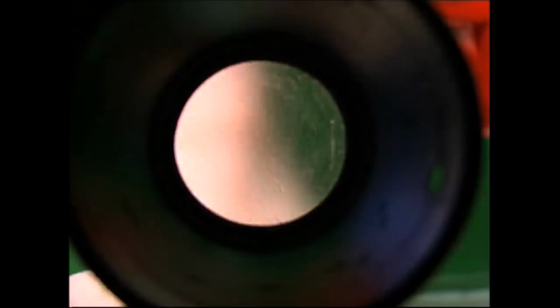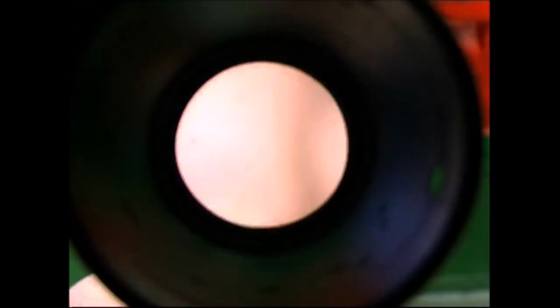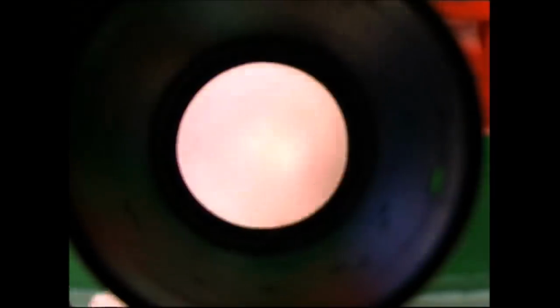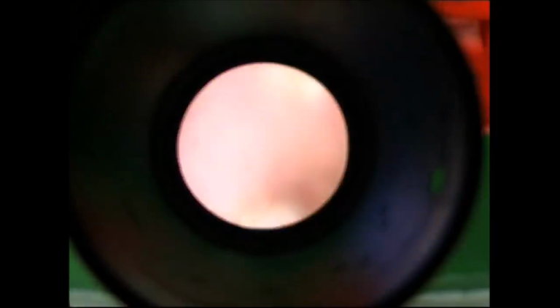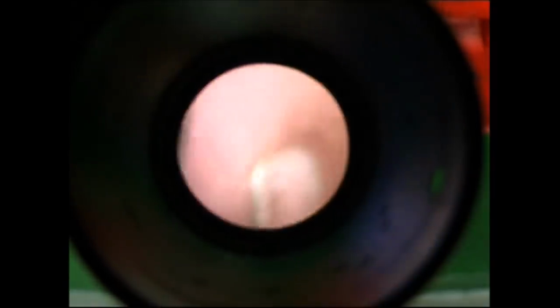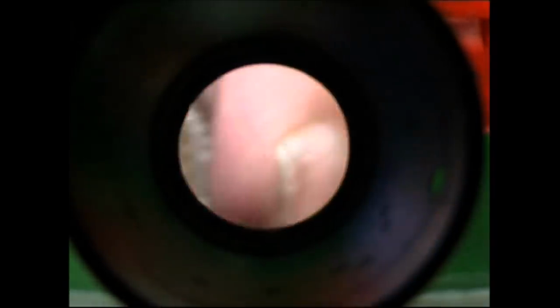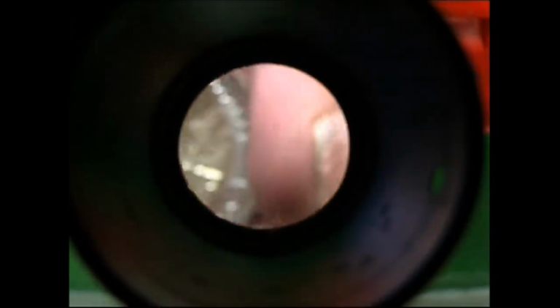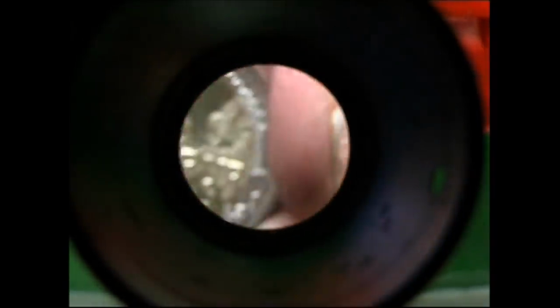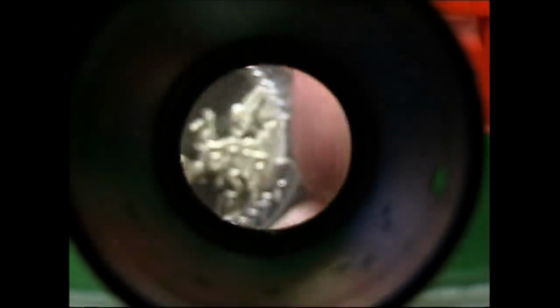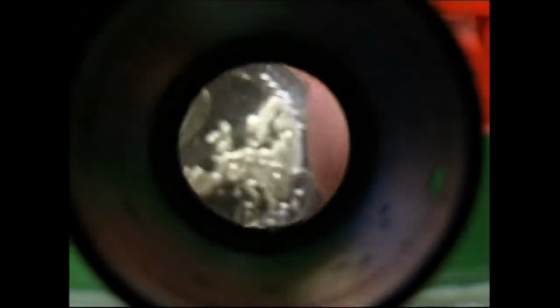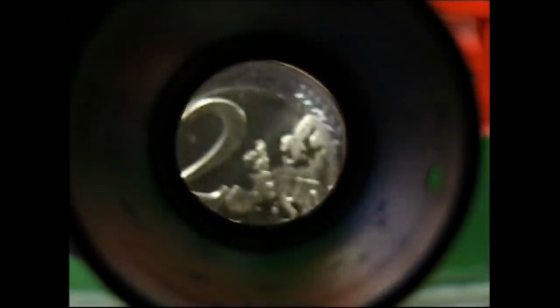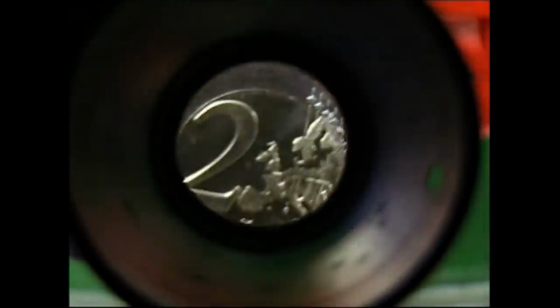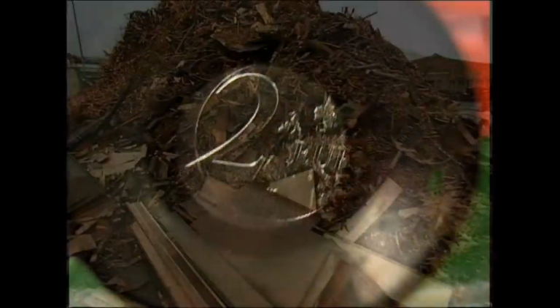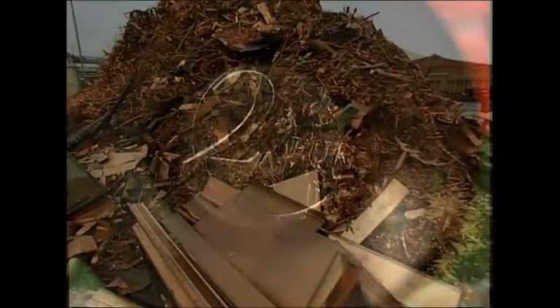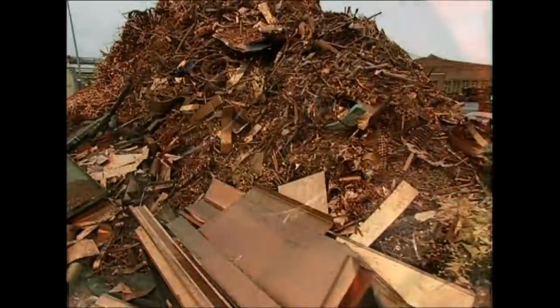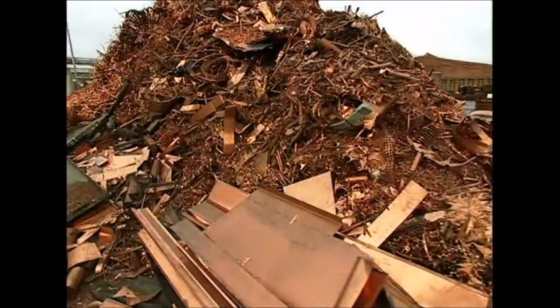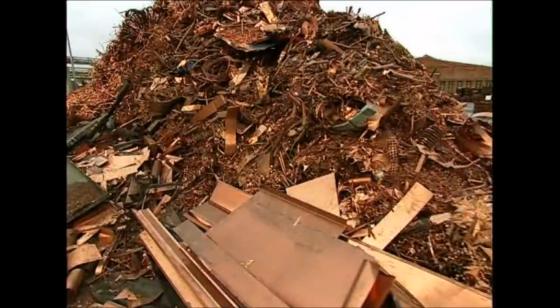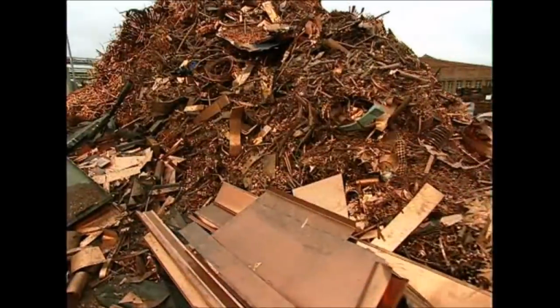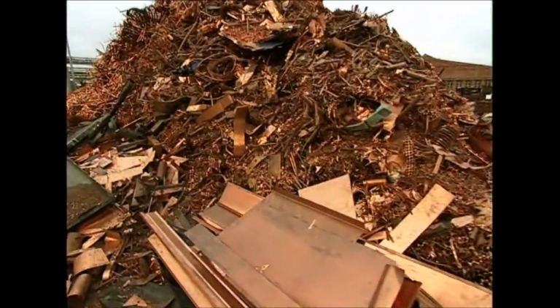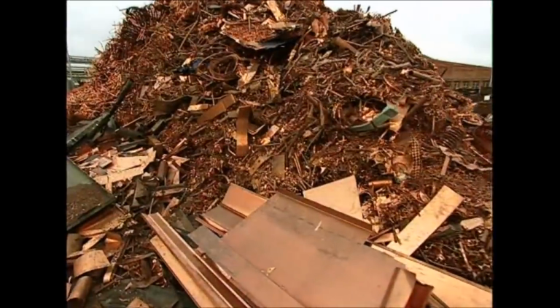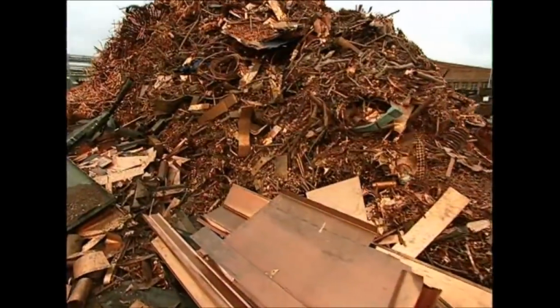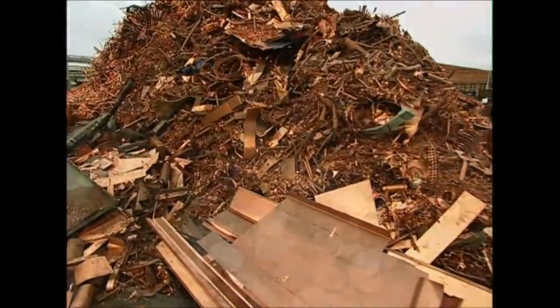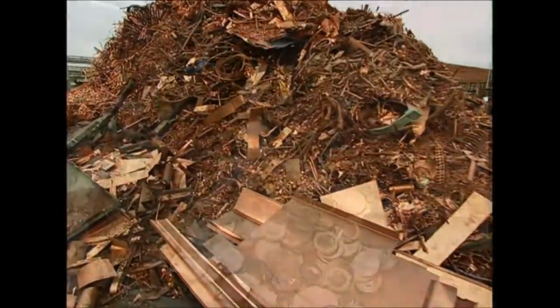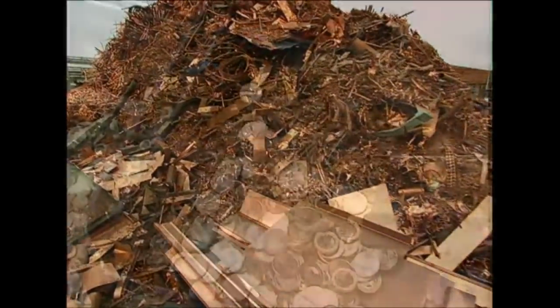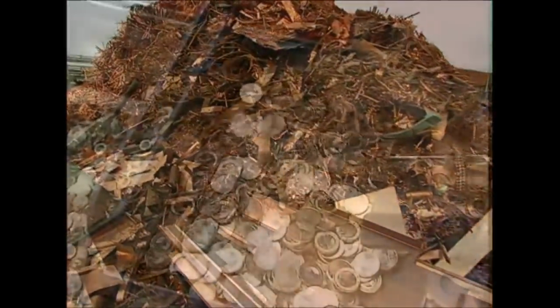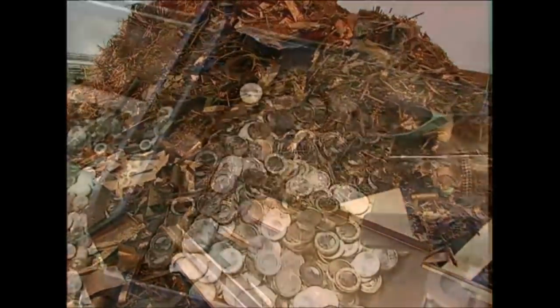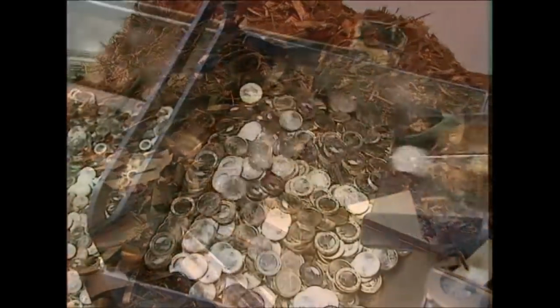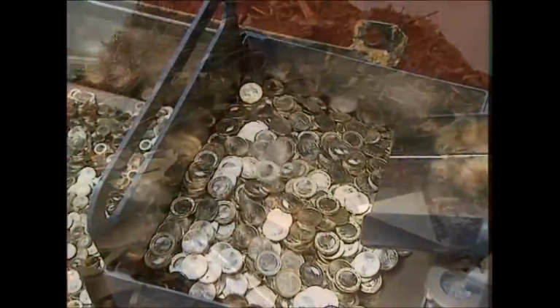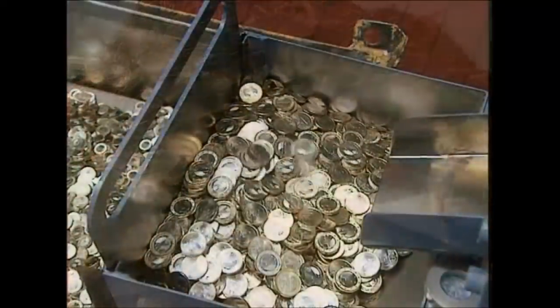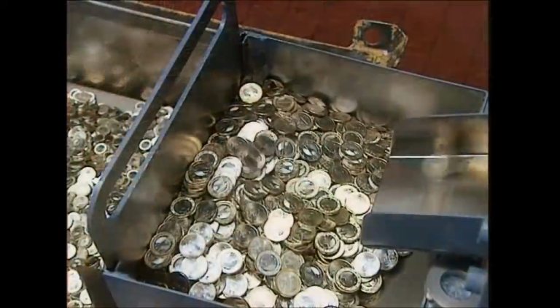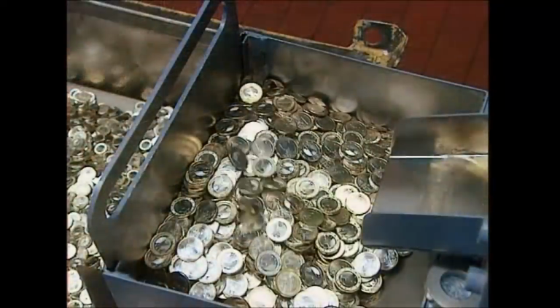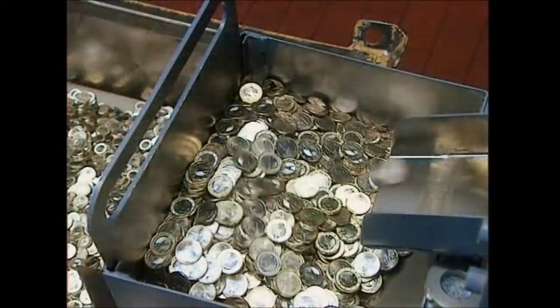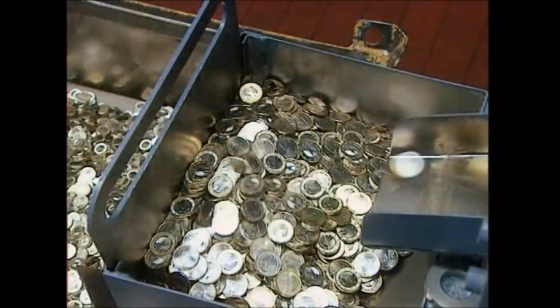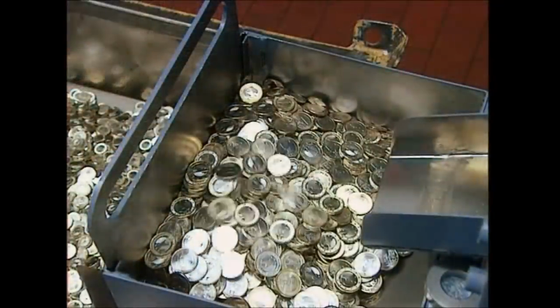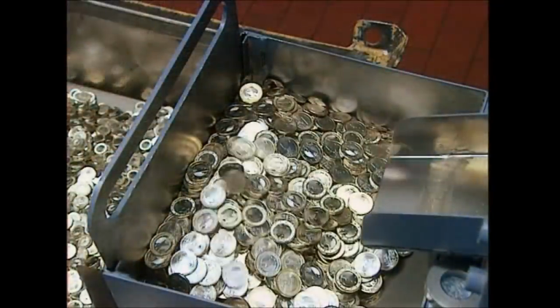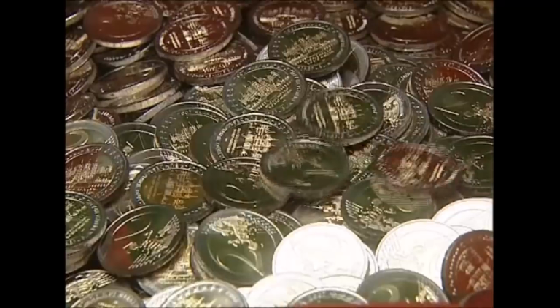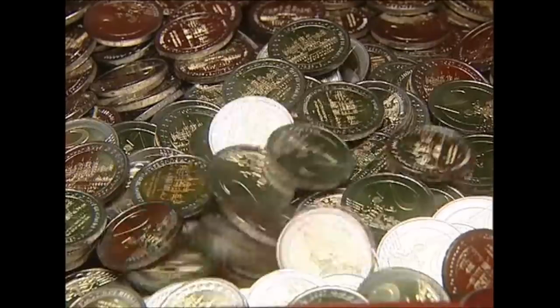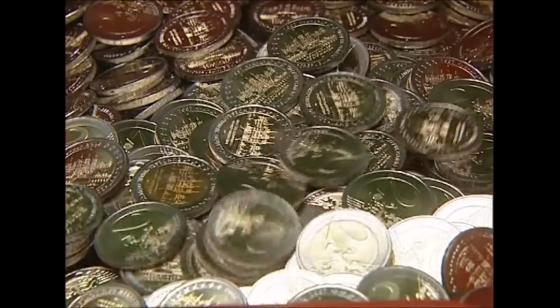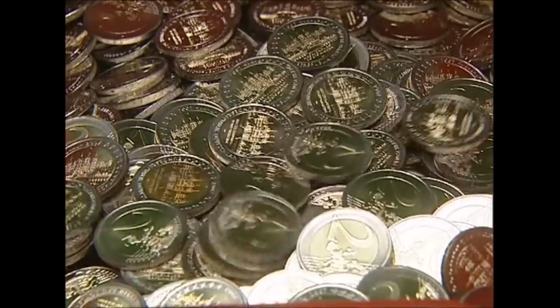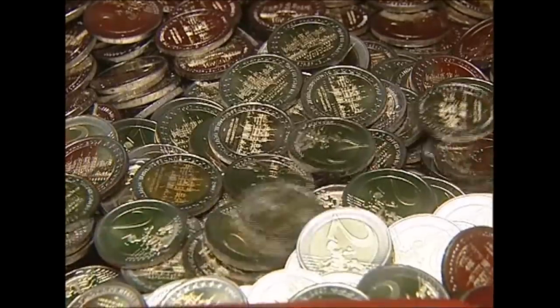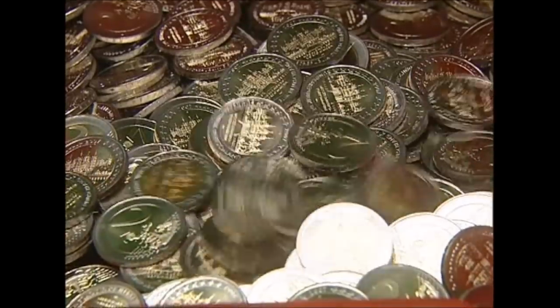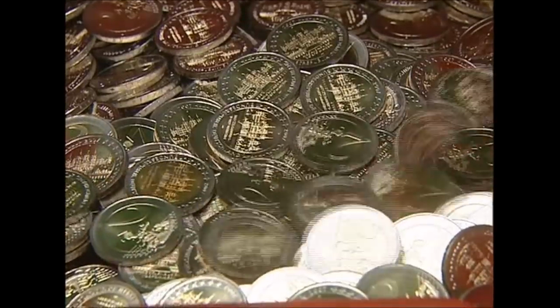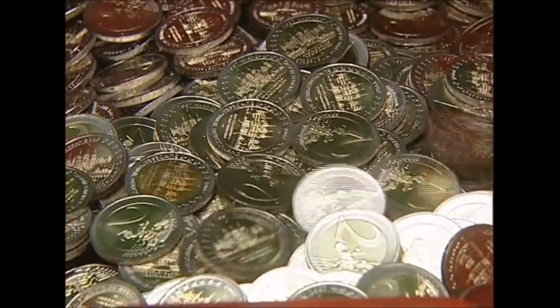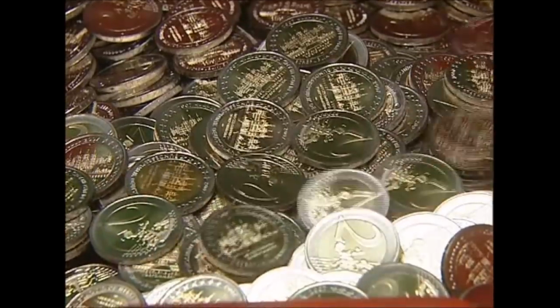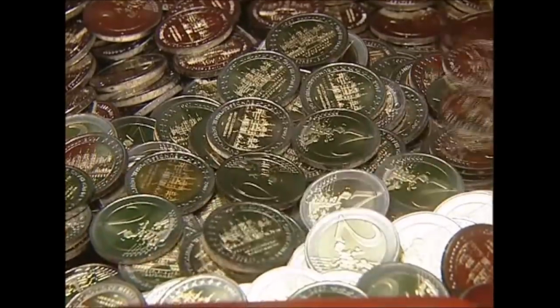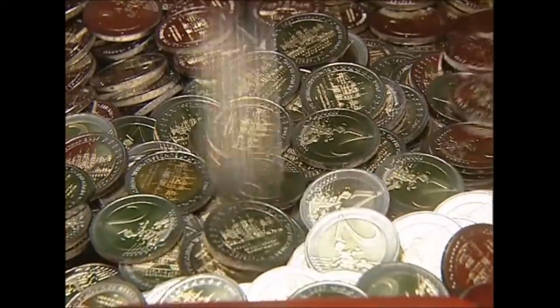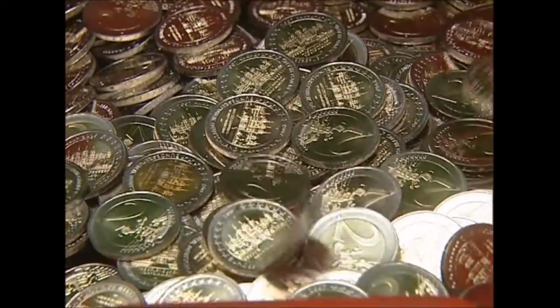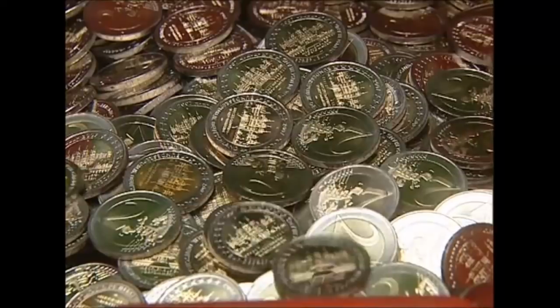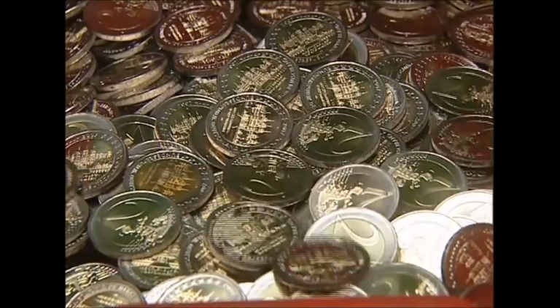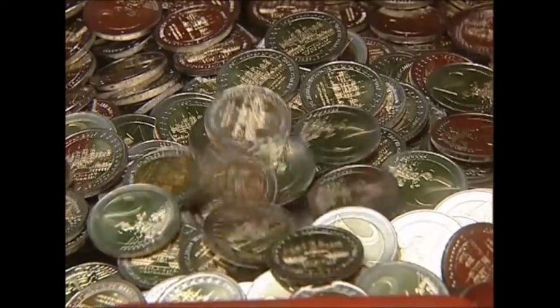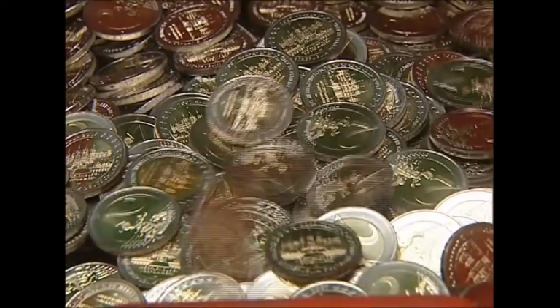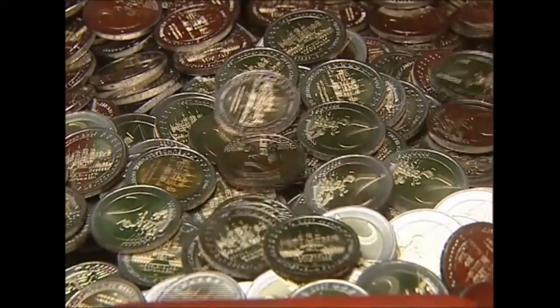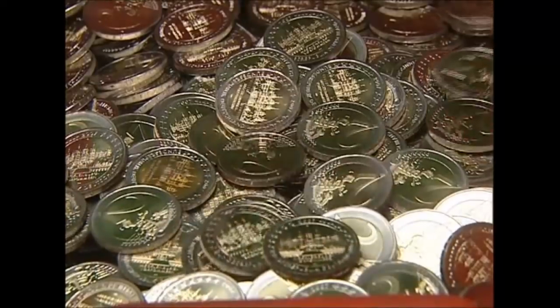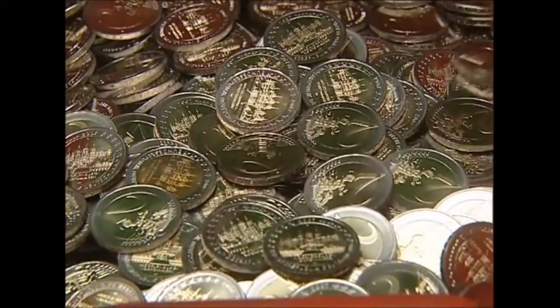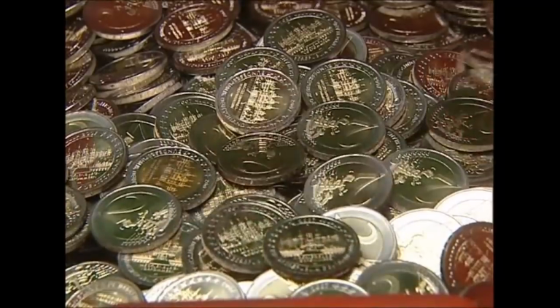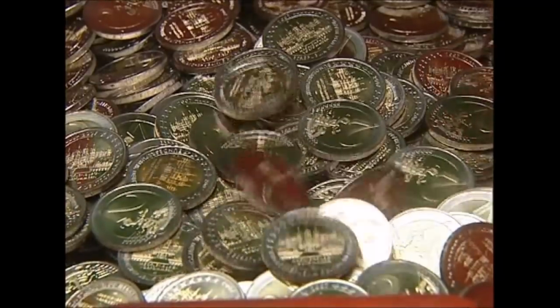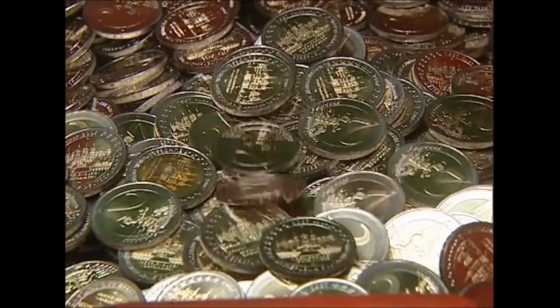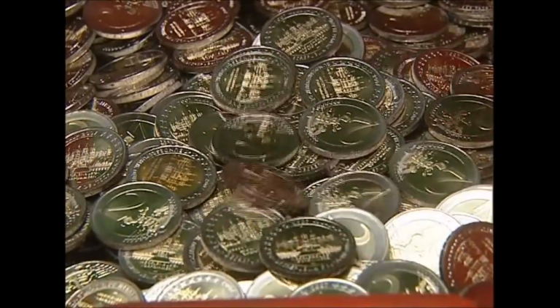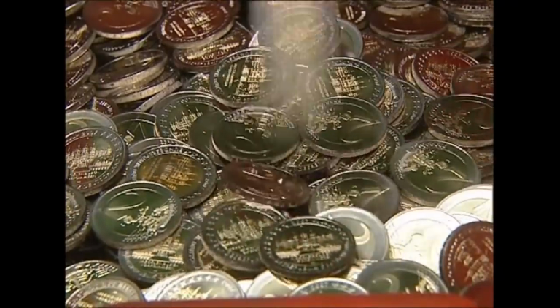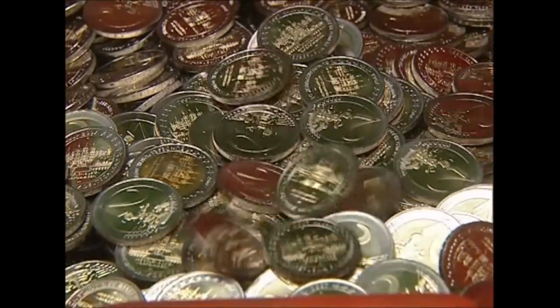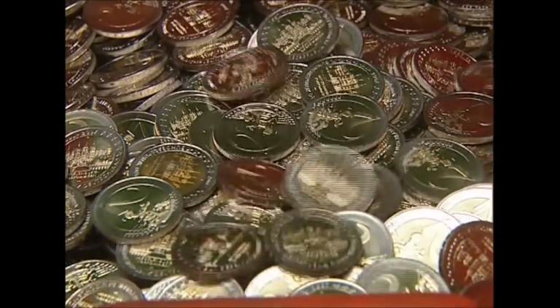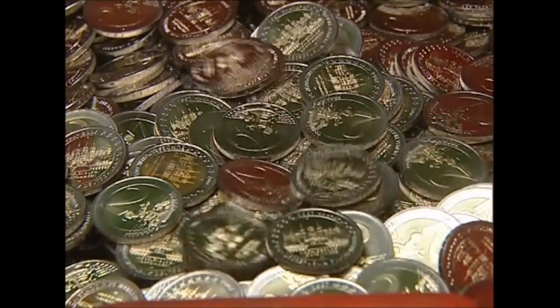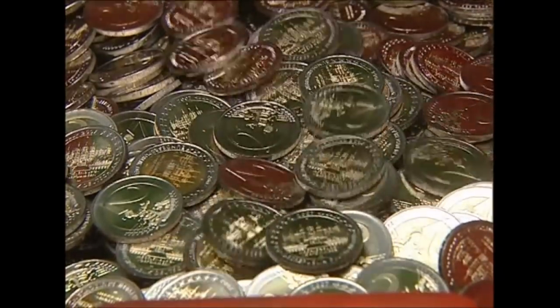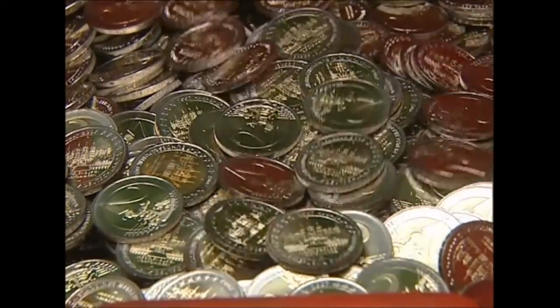By crushing together some ordinary copper and nickel, we end up with the elegant sophistication of the high-tech 2 Euro coin.